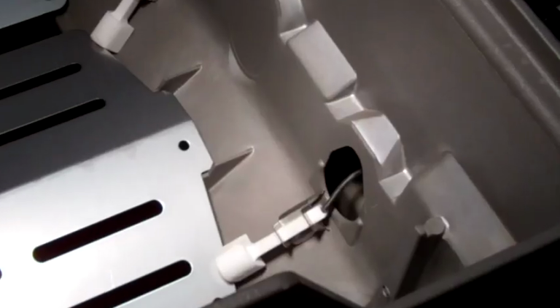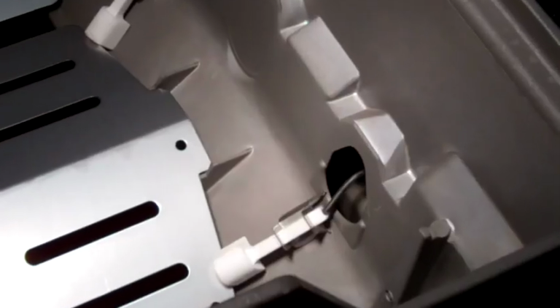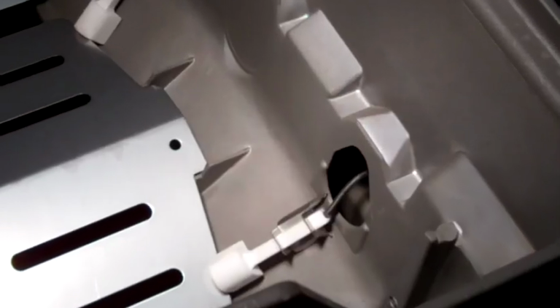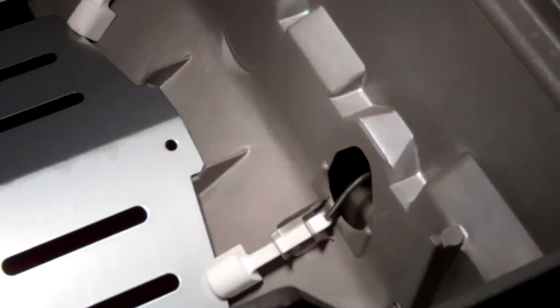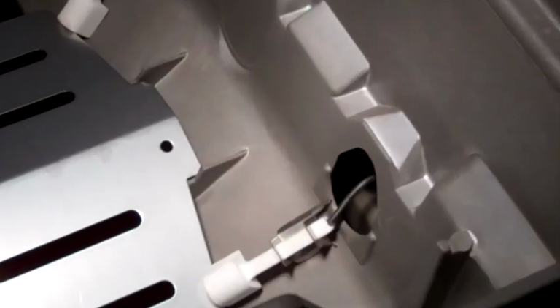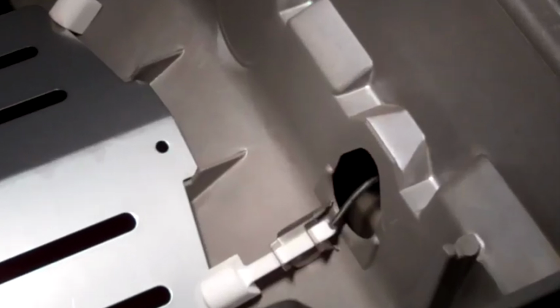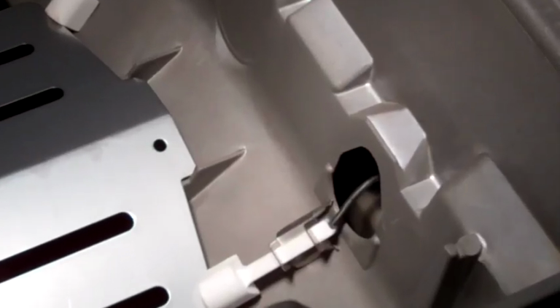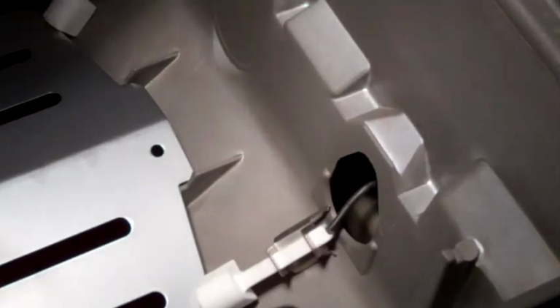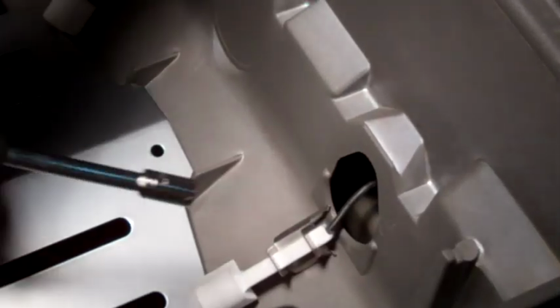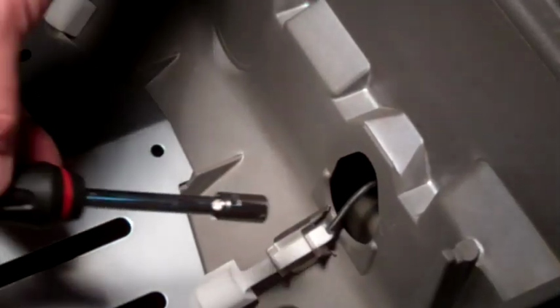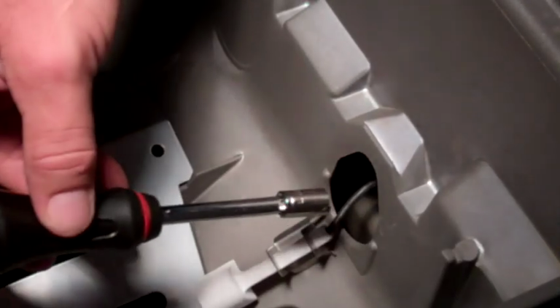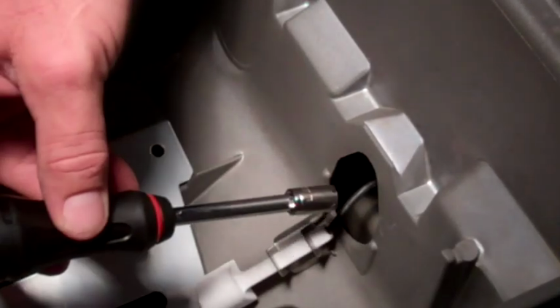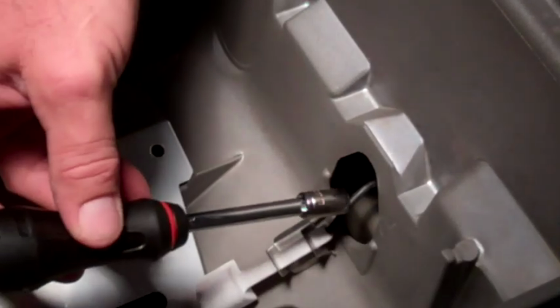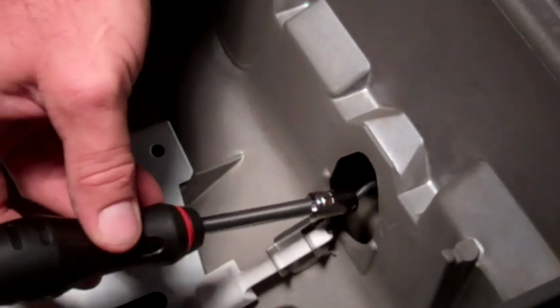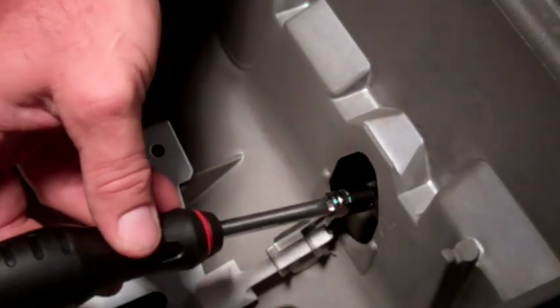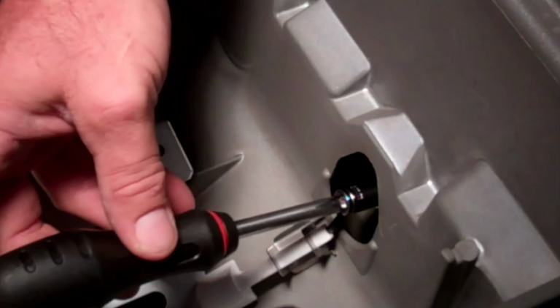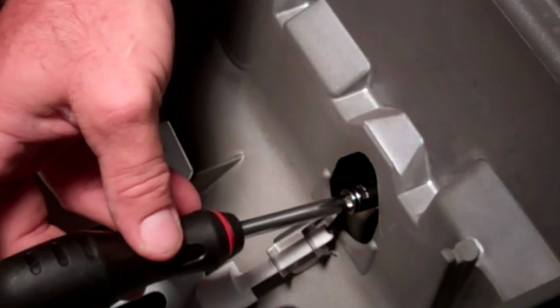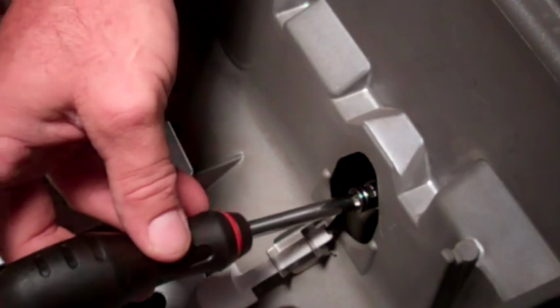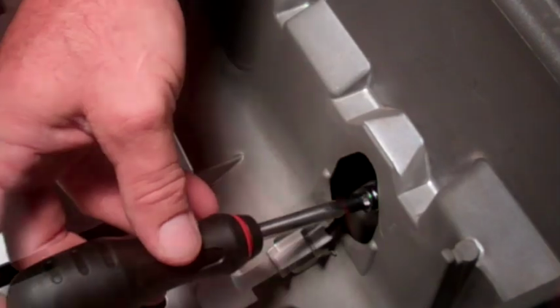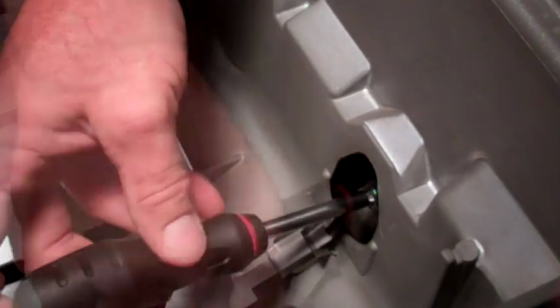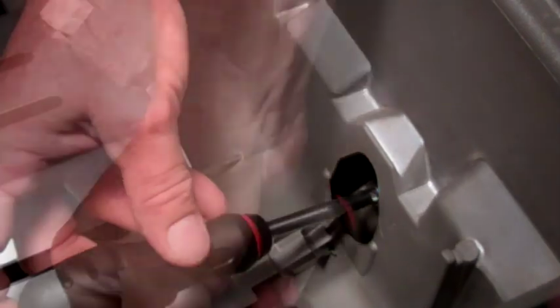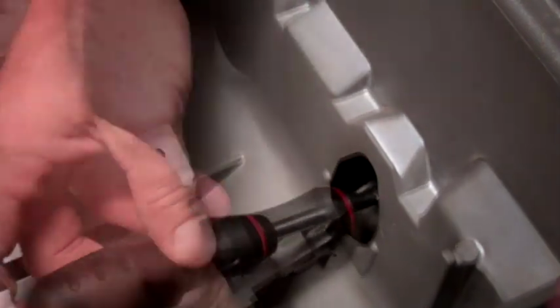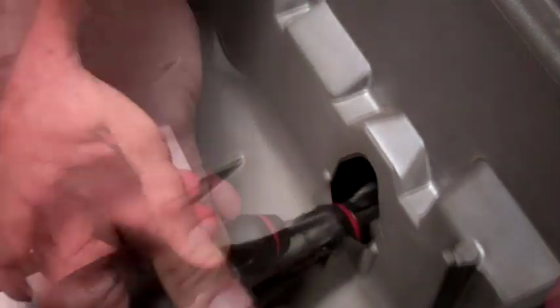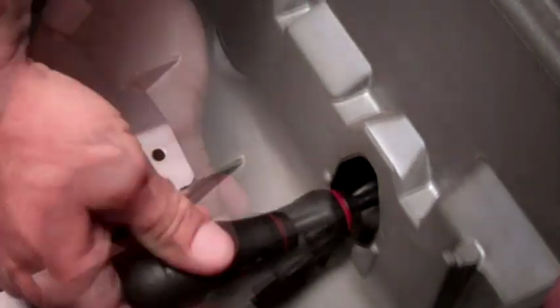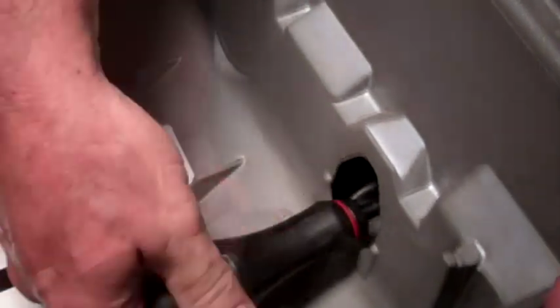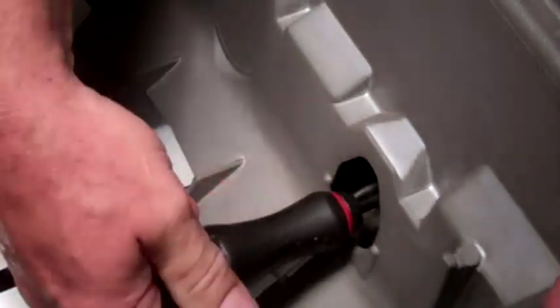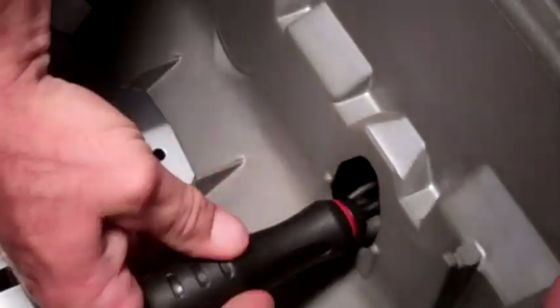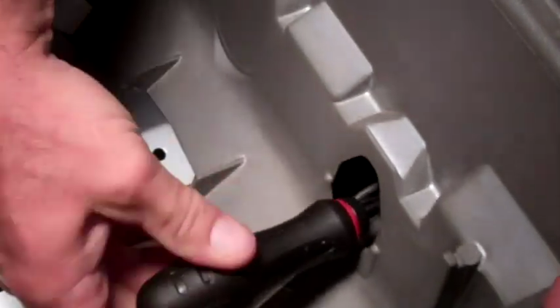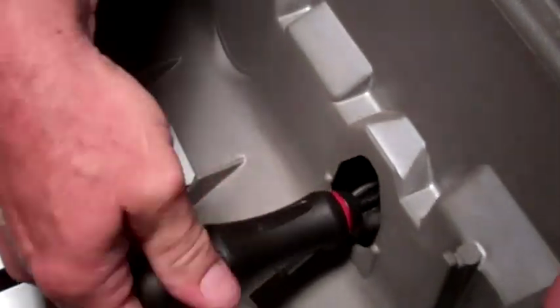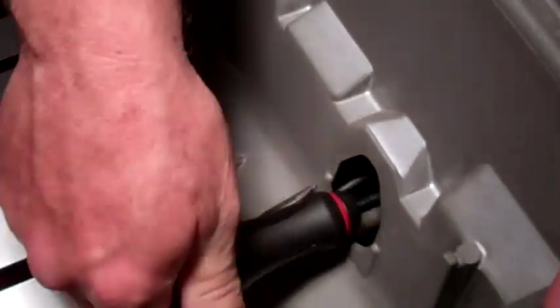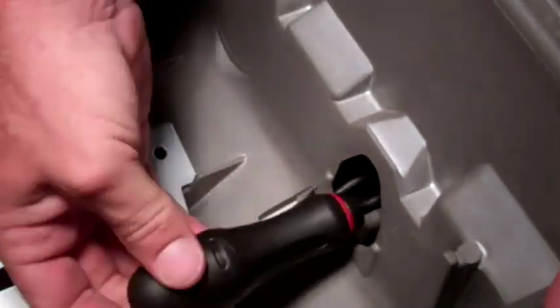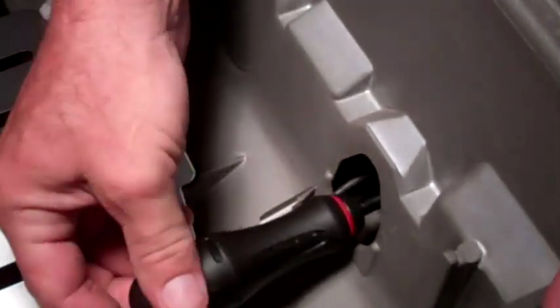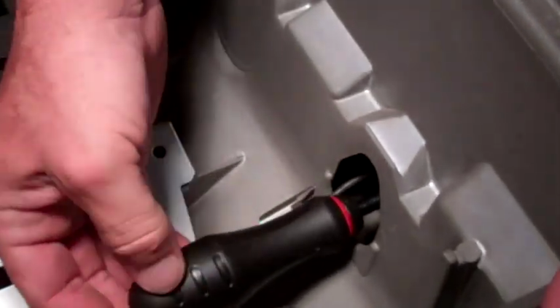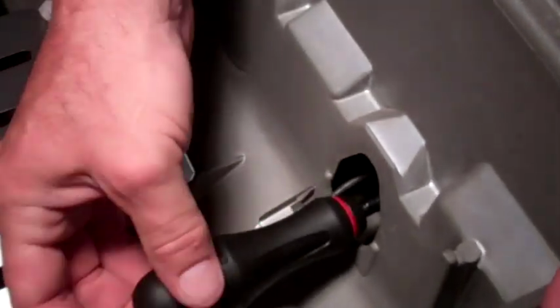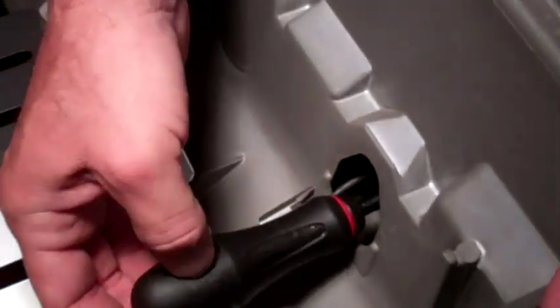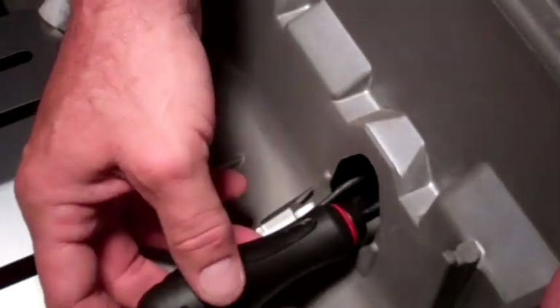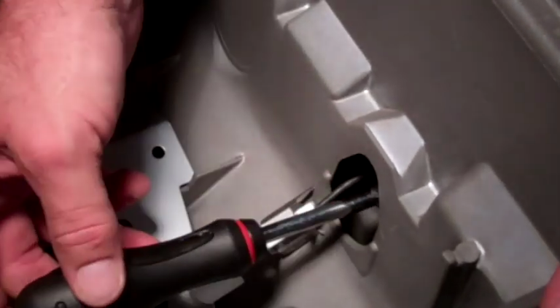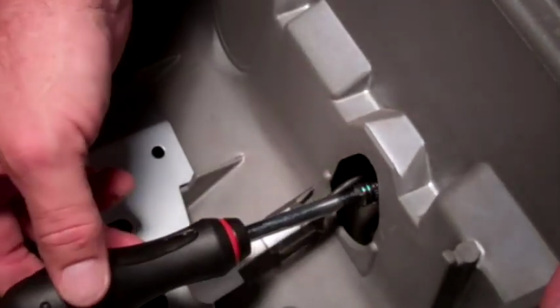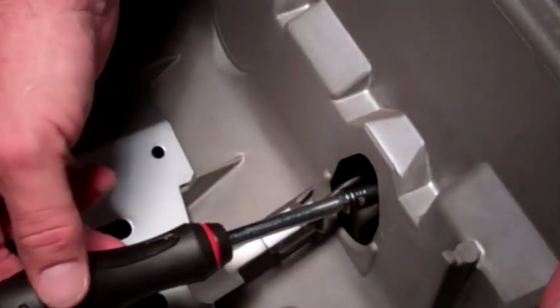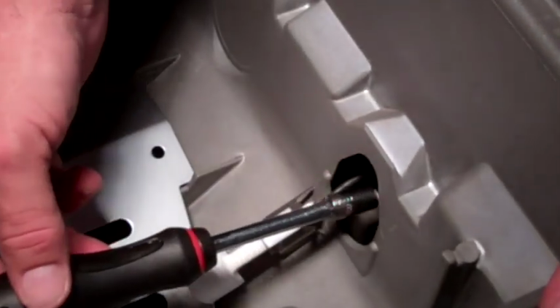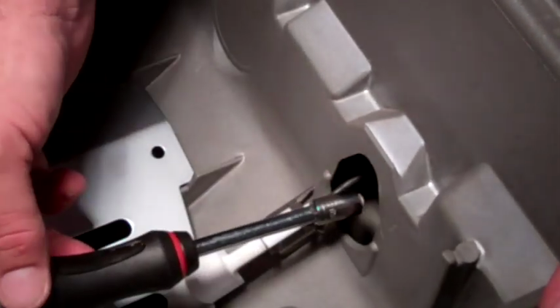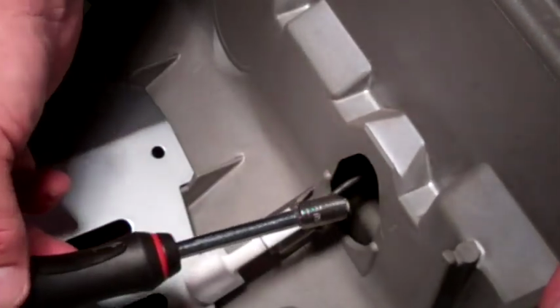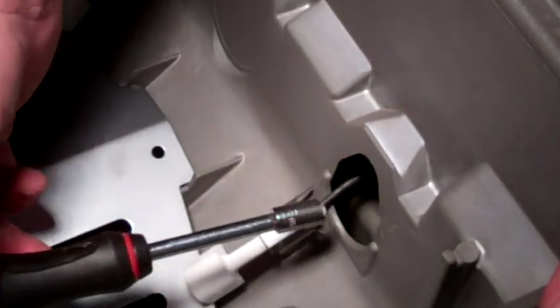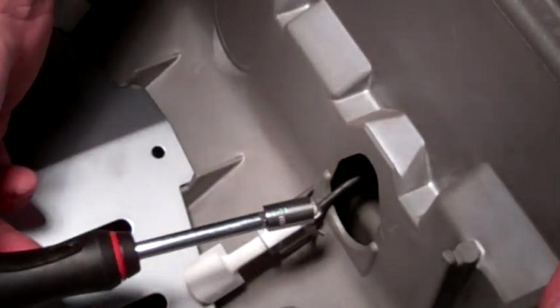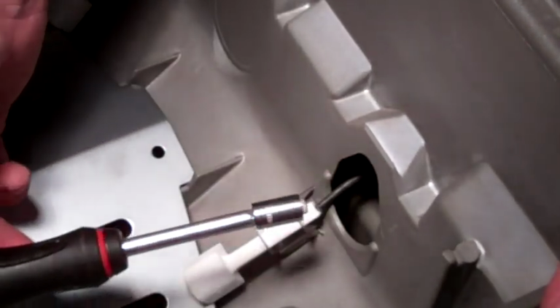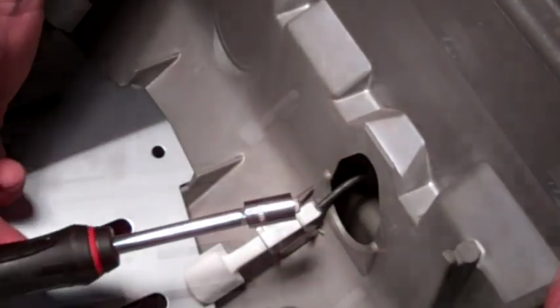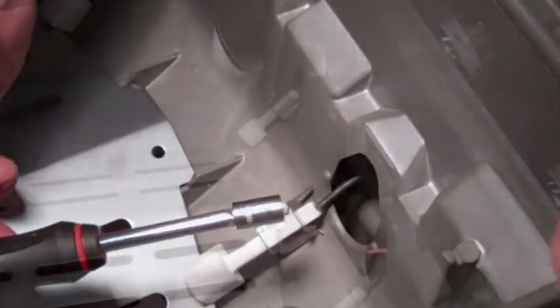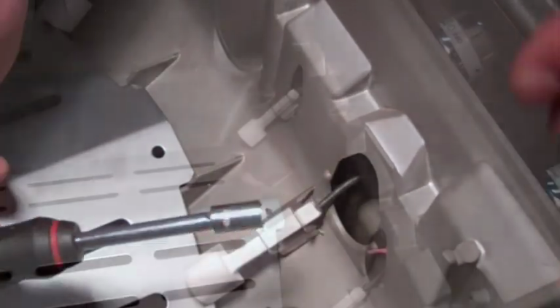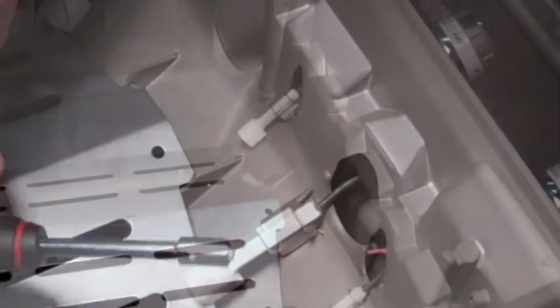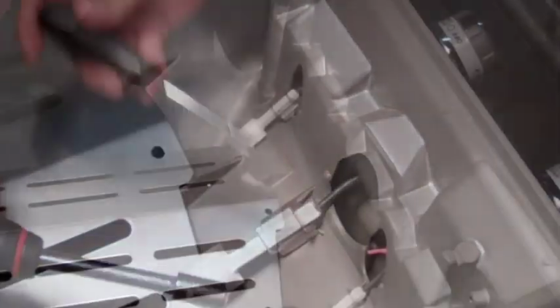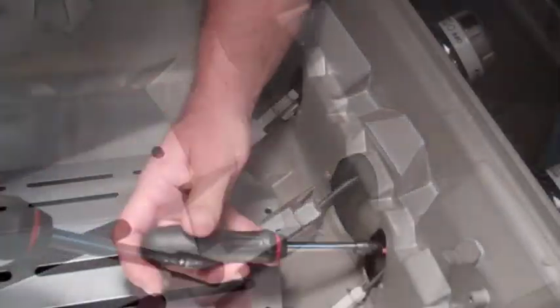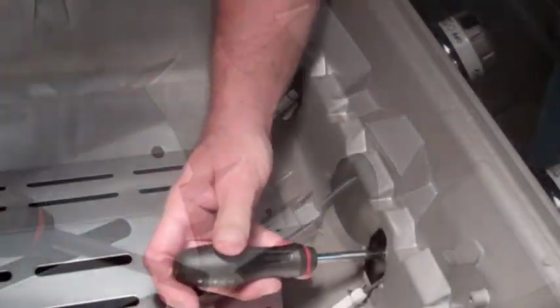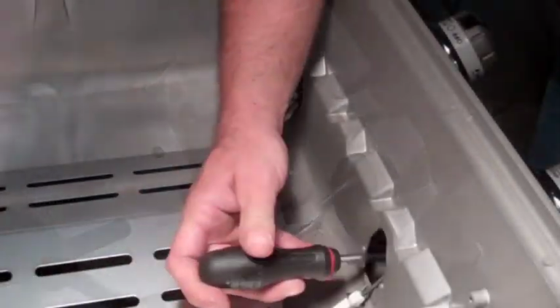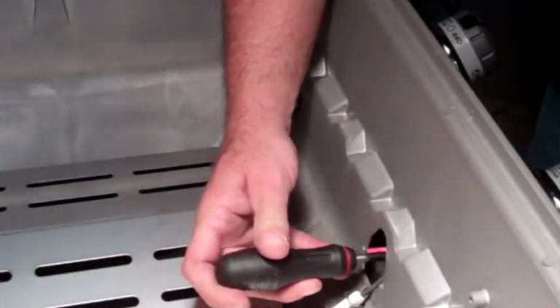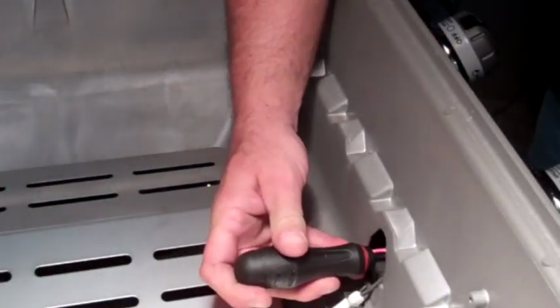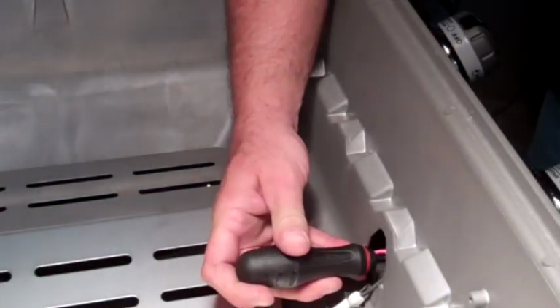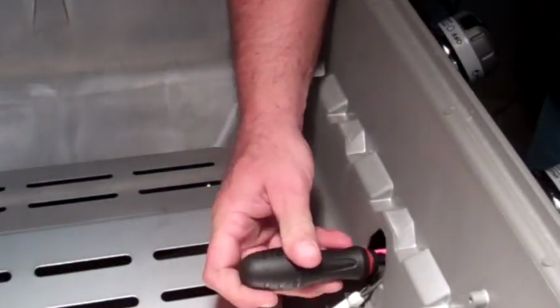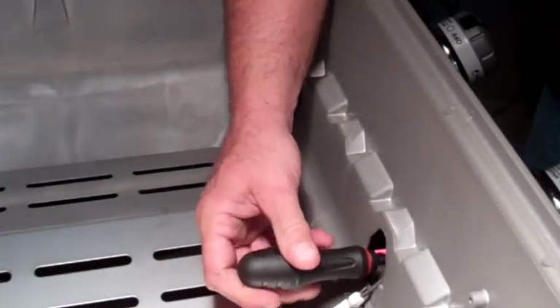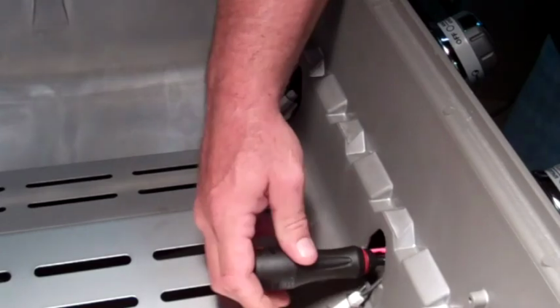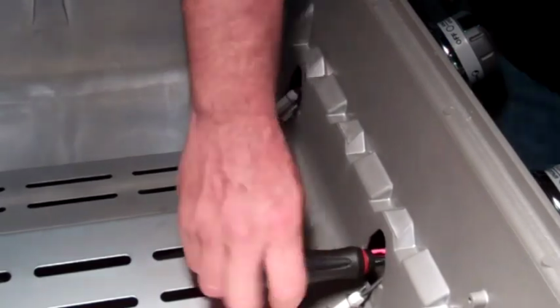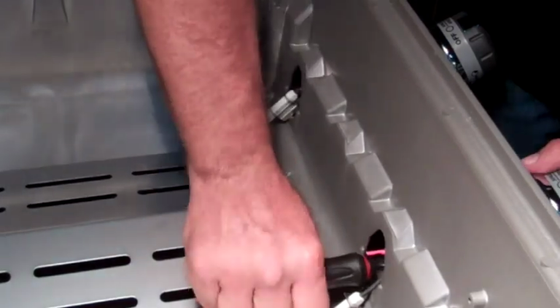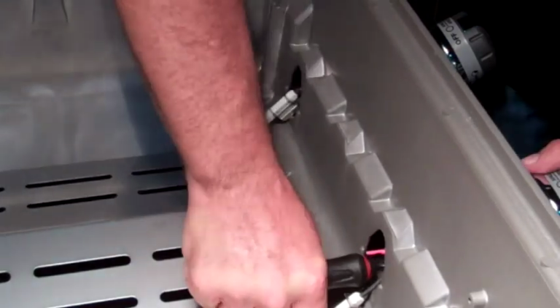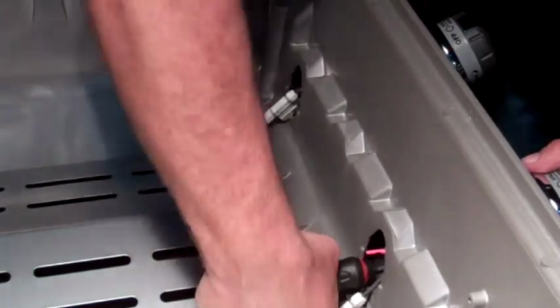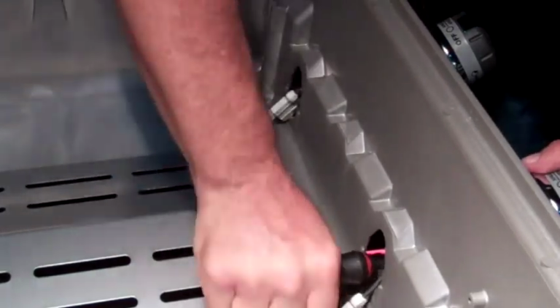Replacing orifices is generally as simple as reaching through the firewall to remove one orifice in order to install the new orifice.